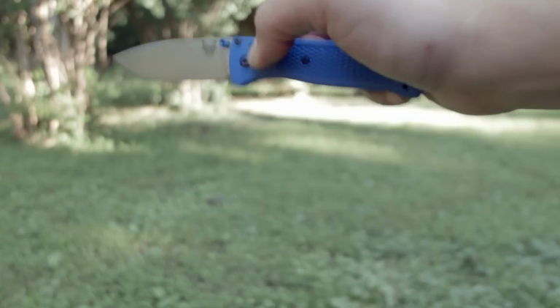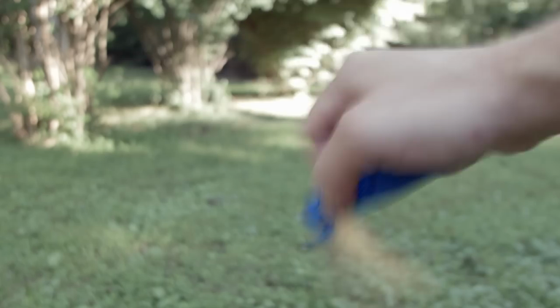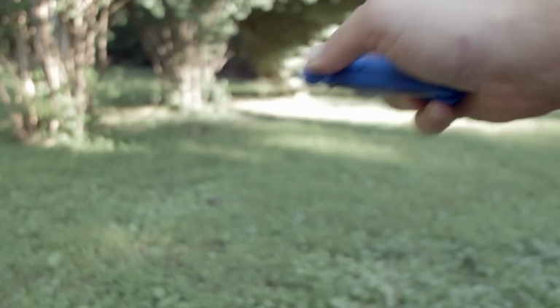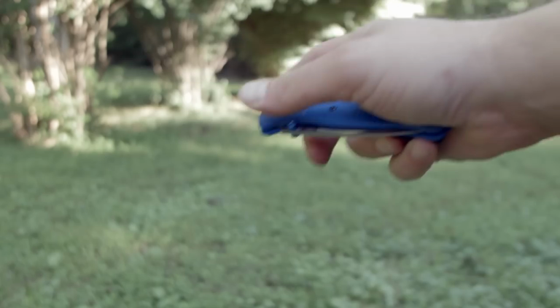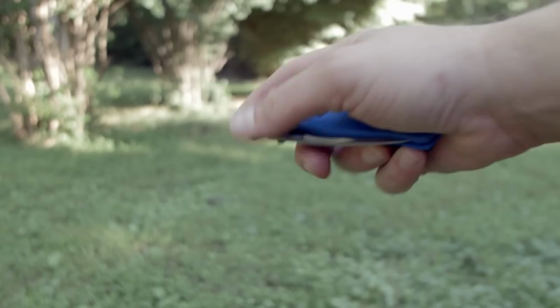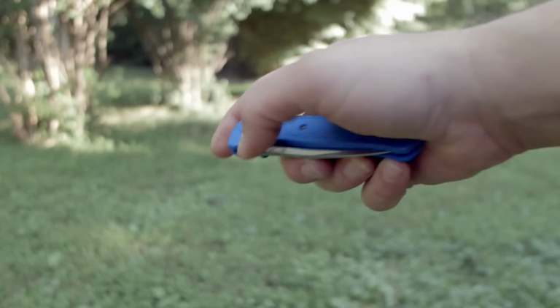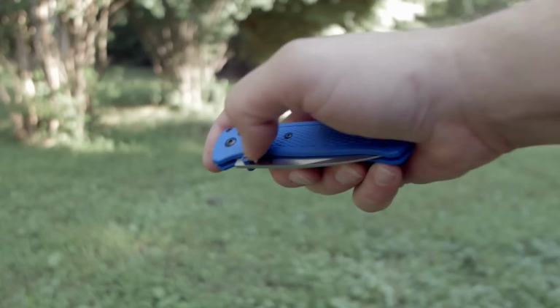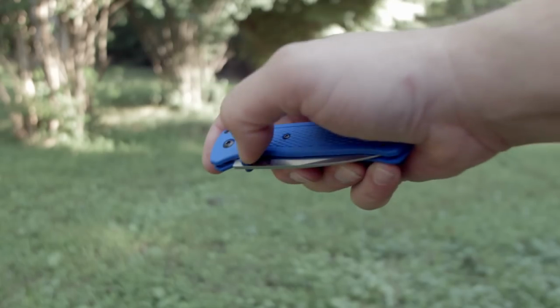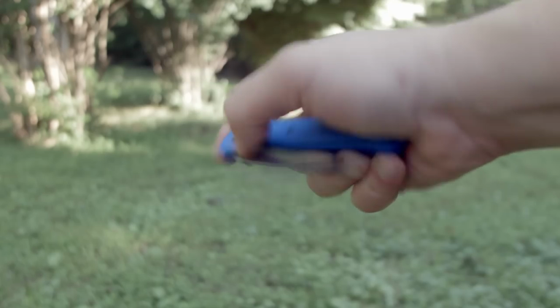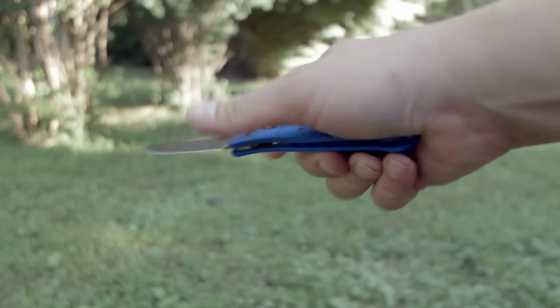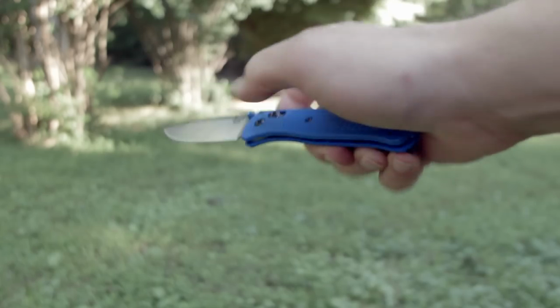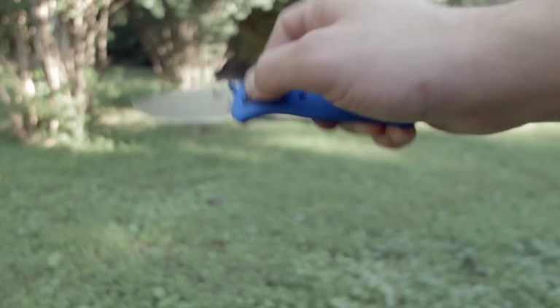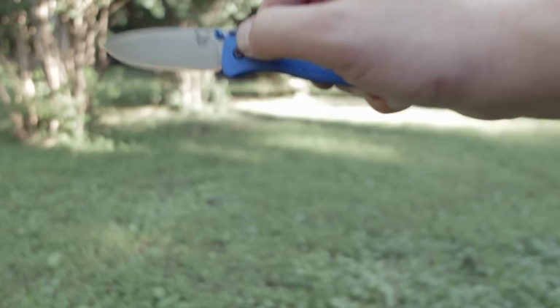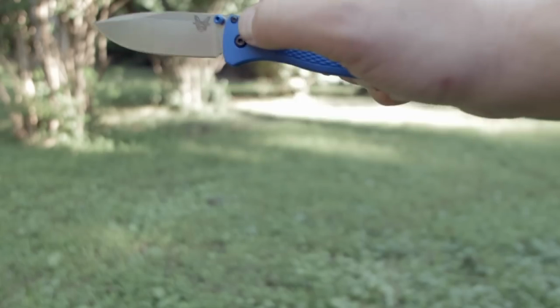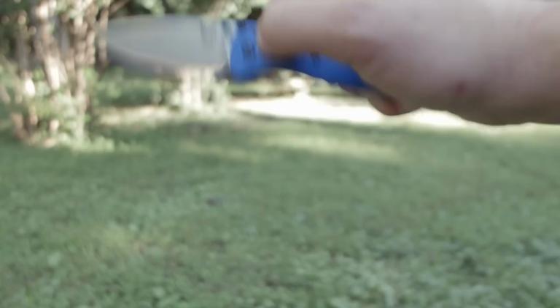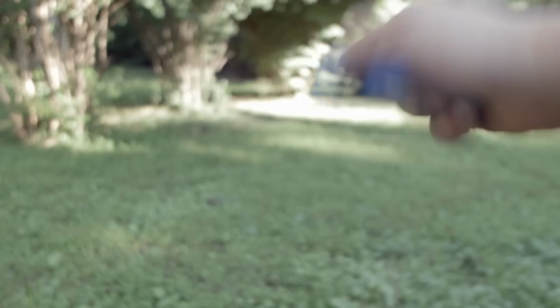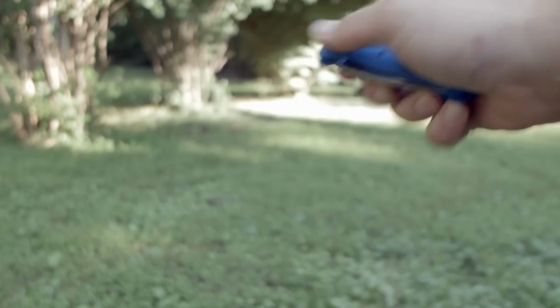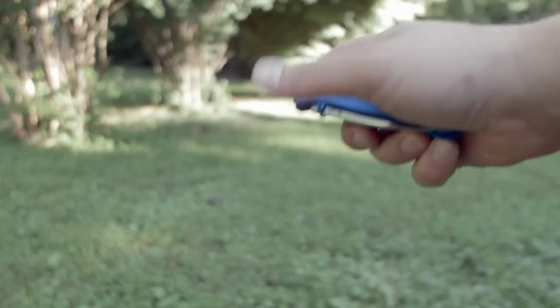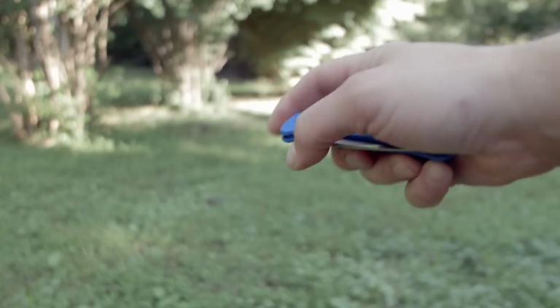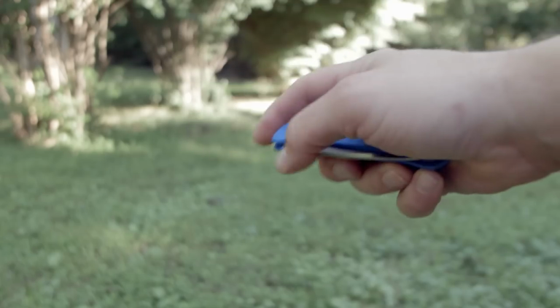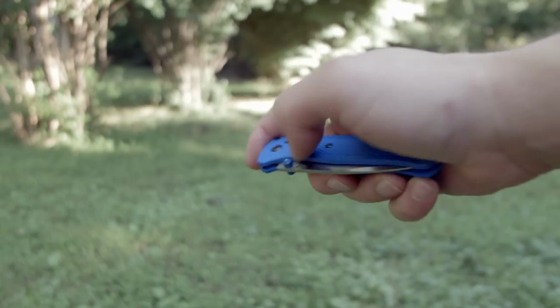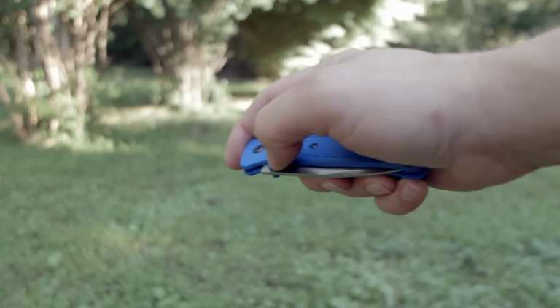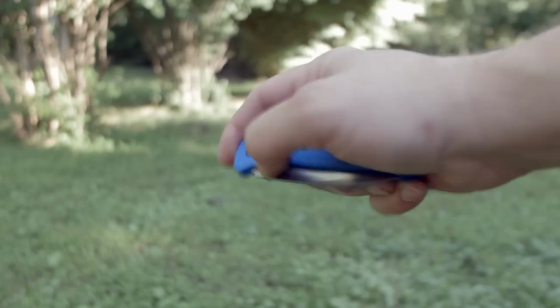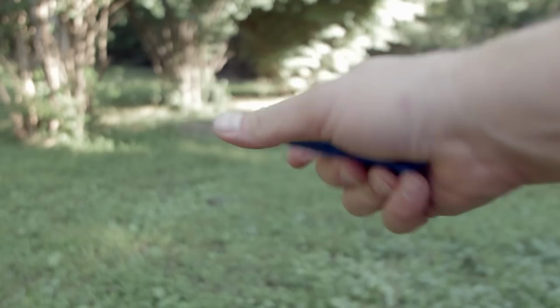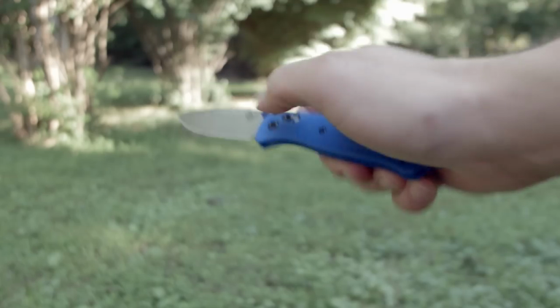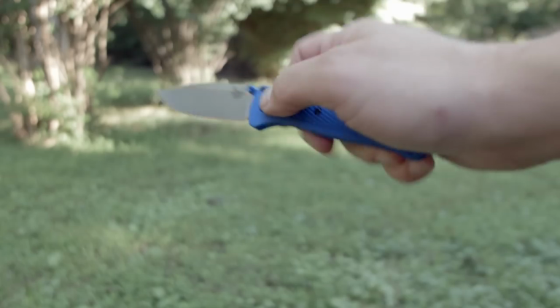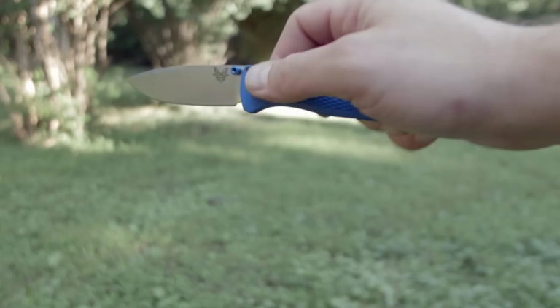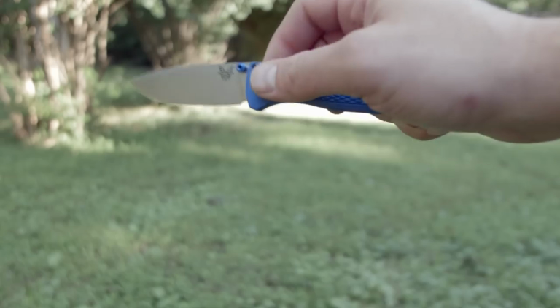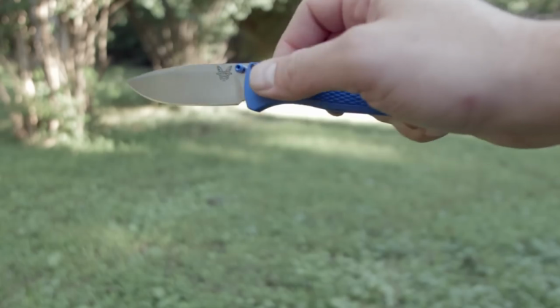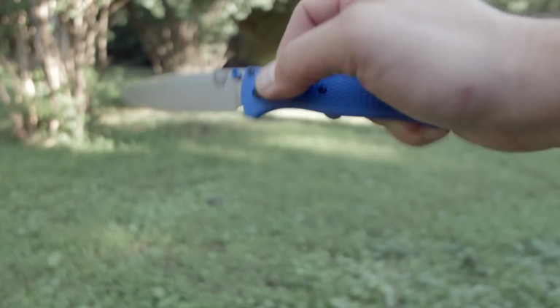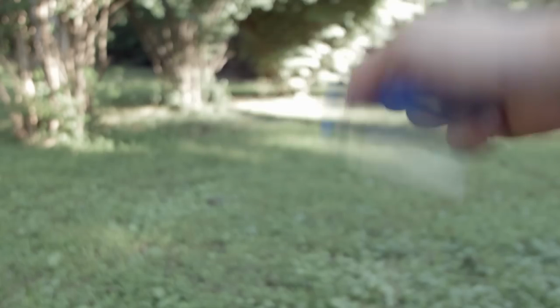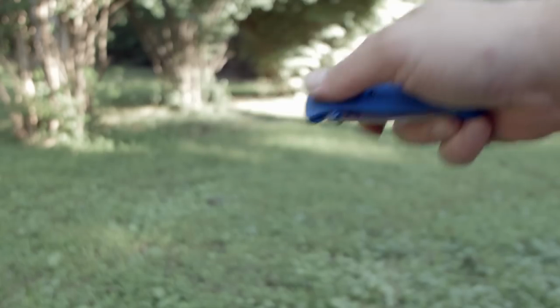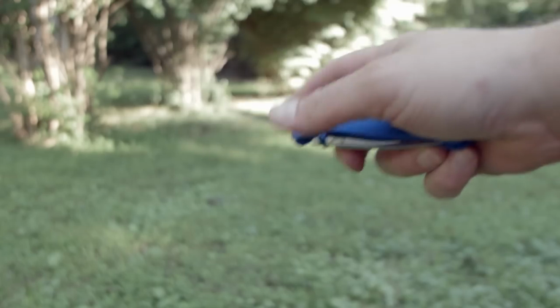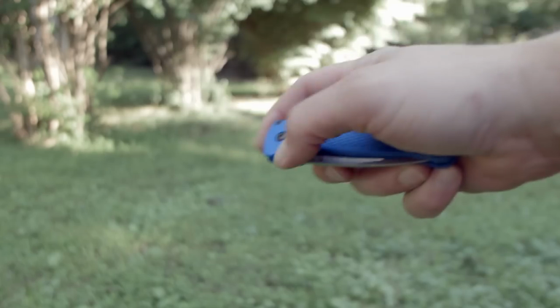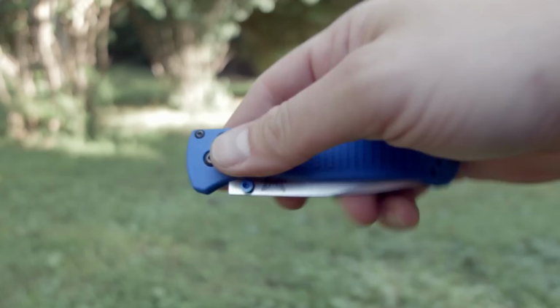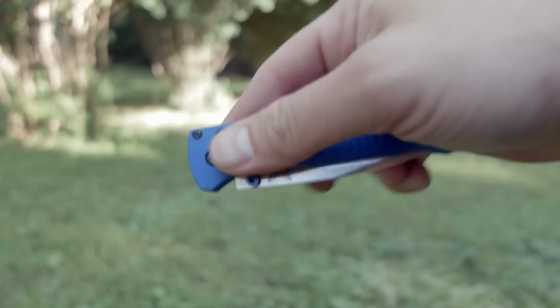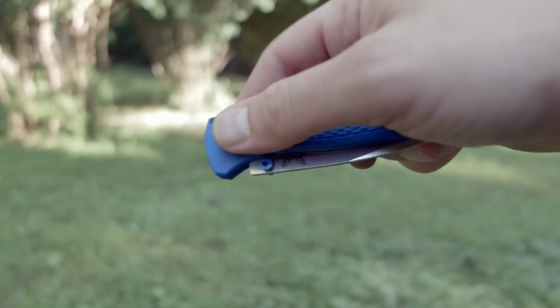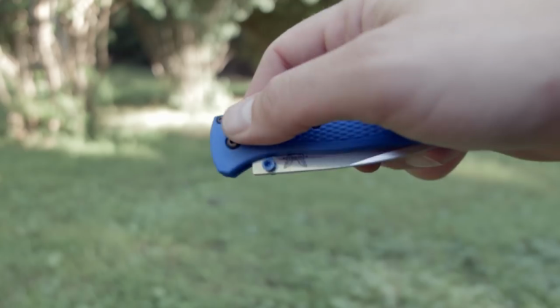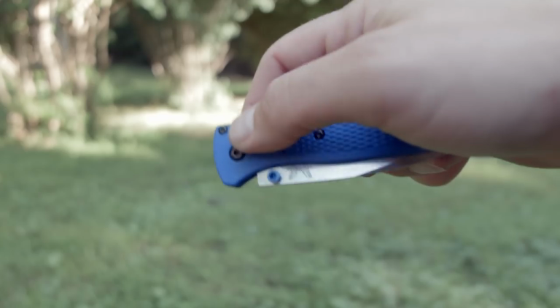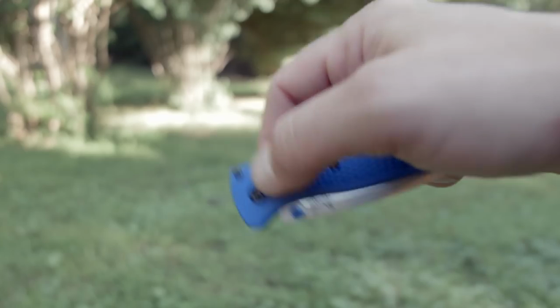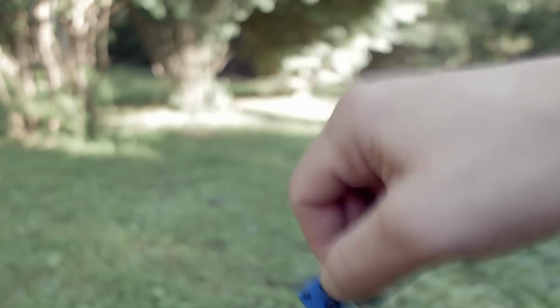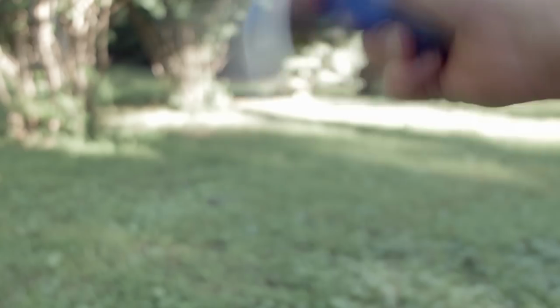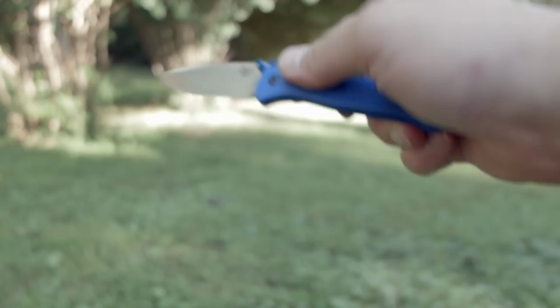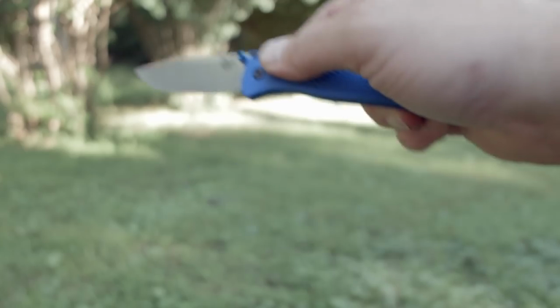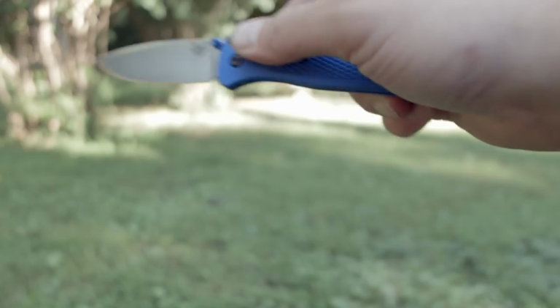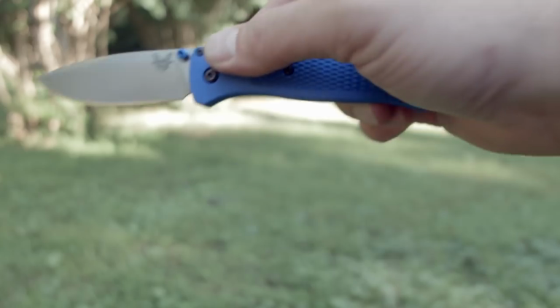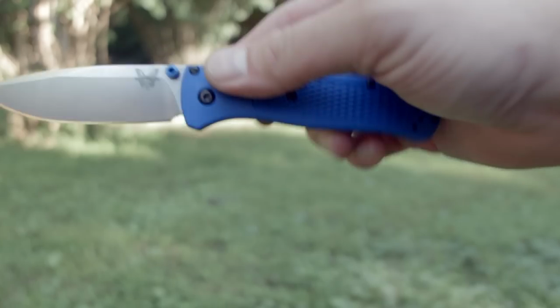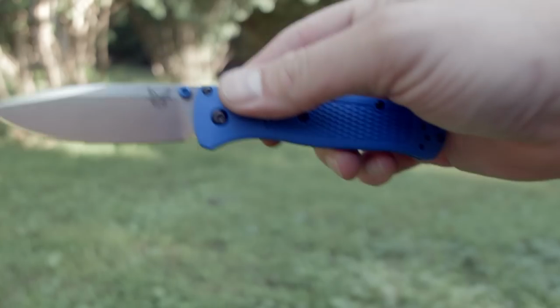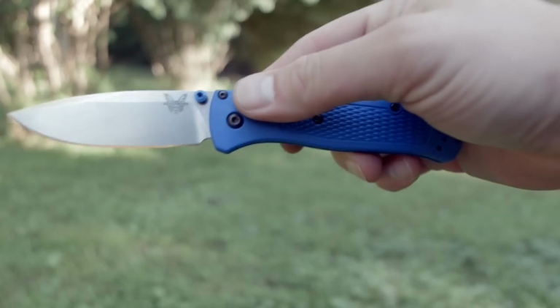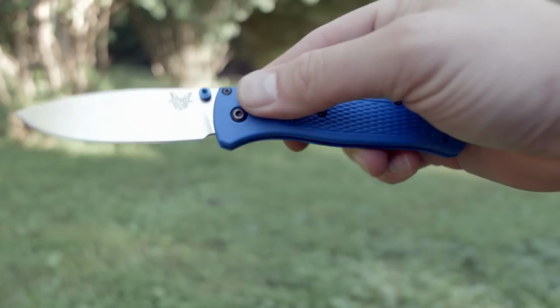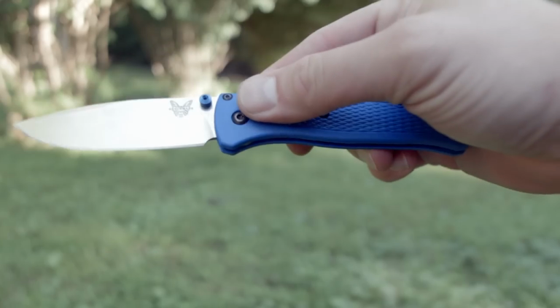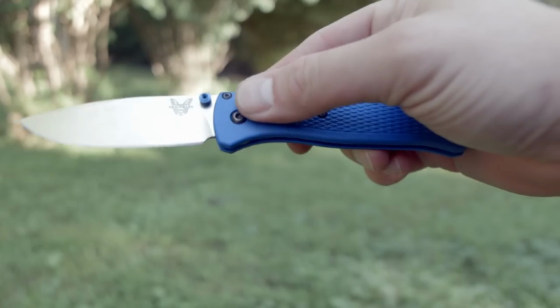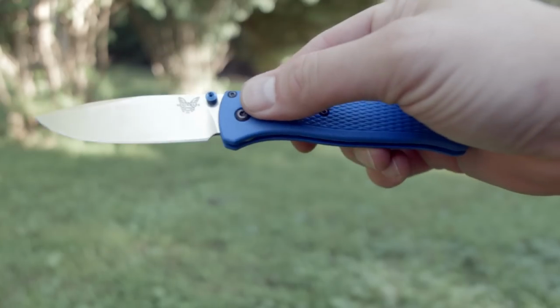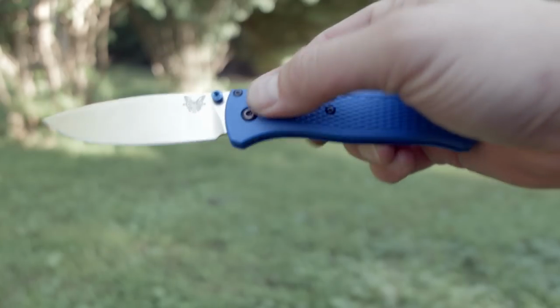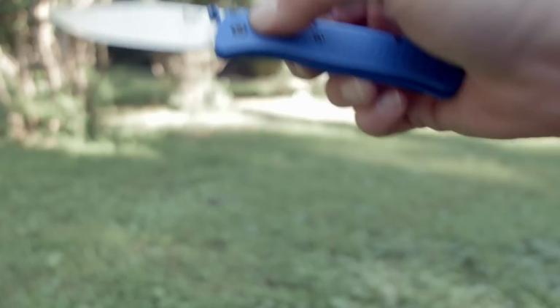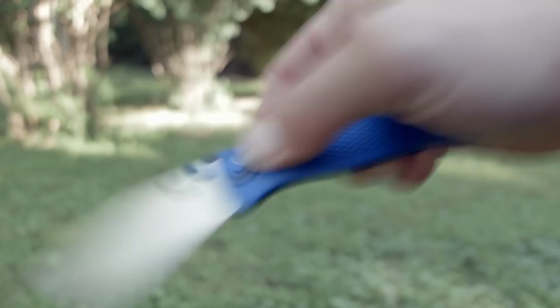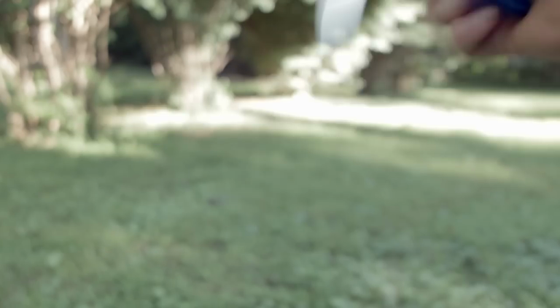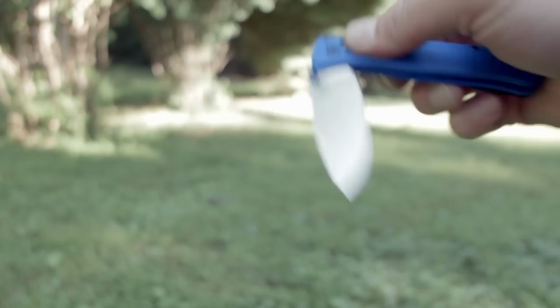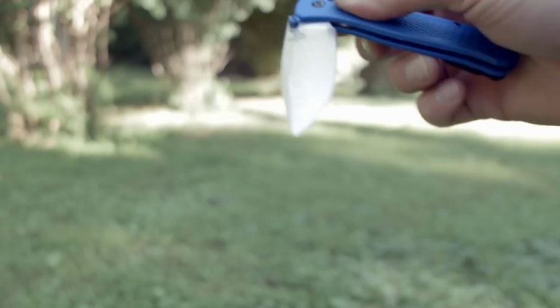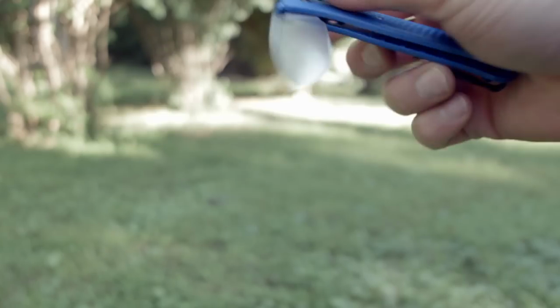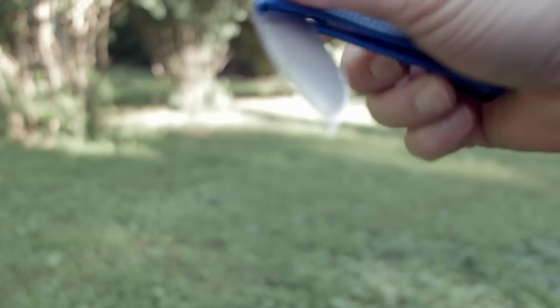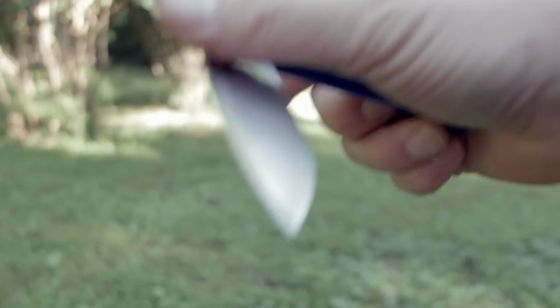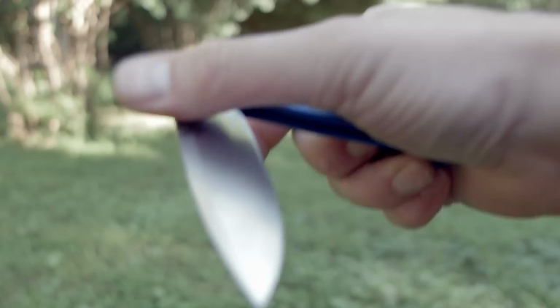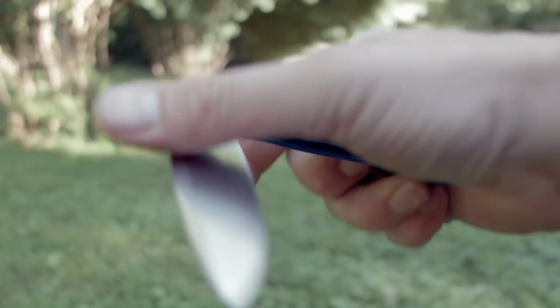You do have to have a wrist flick to close it, or you can pull the axis lock back and flick it open that way.